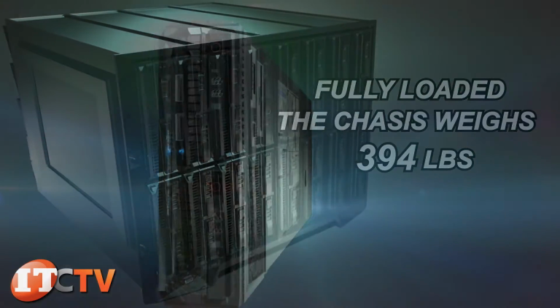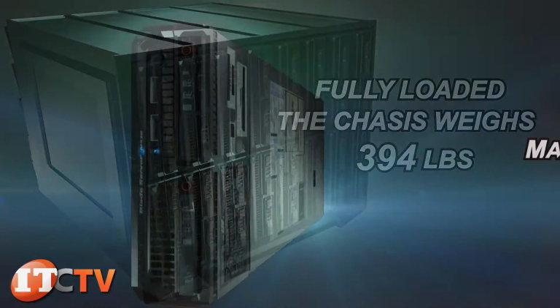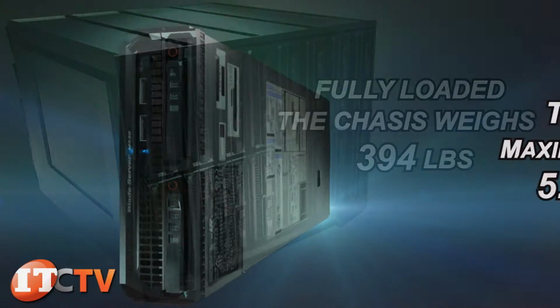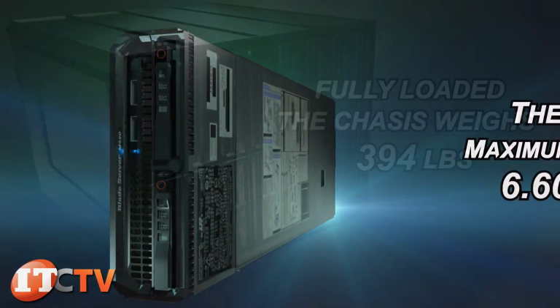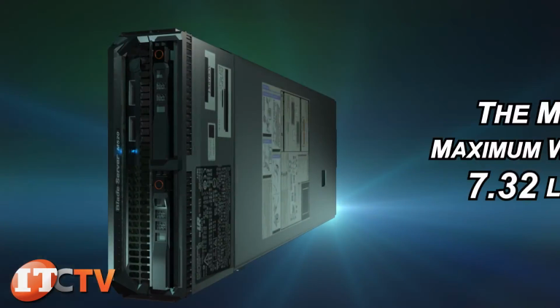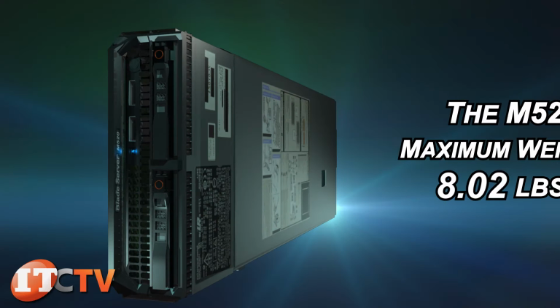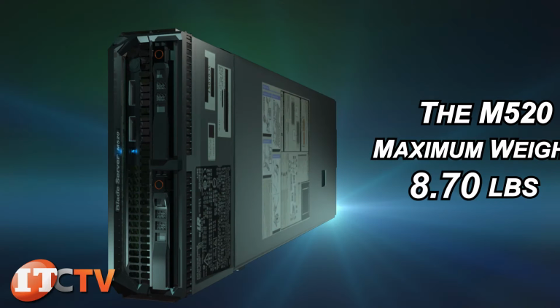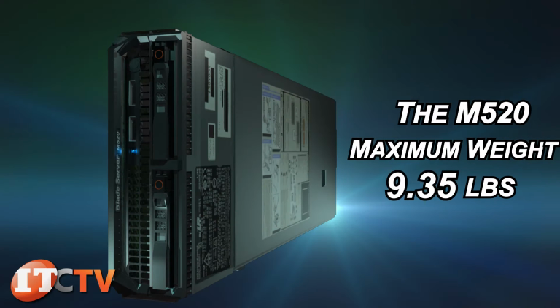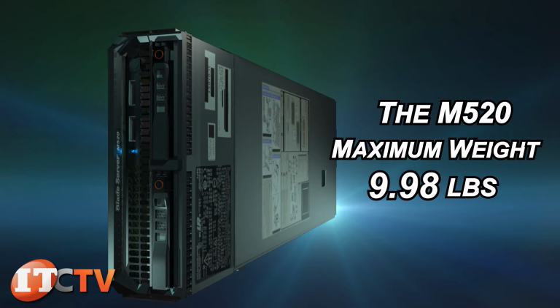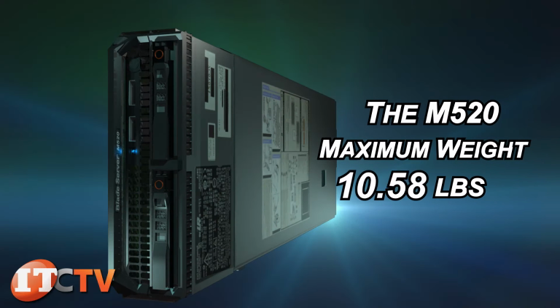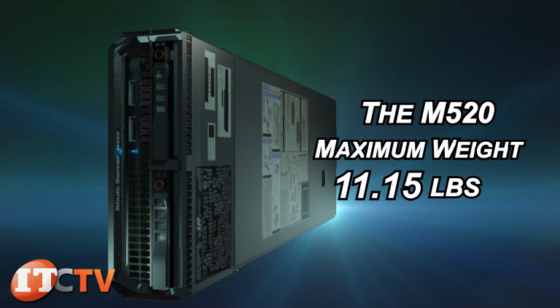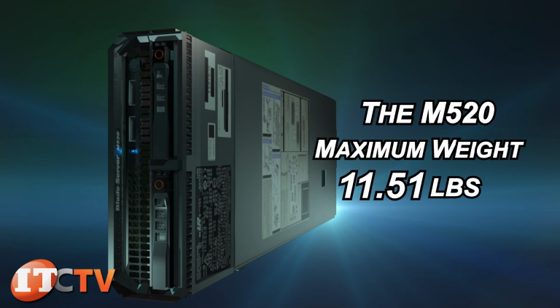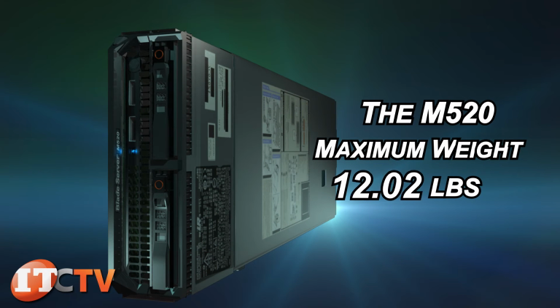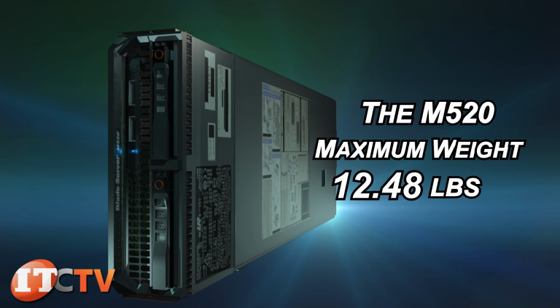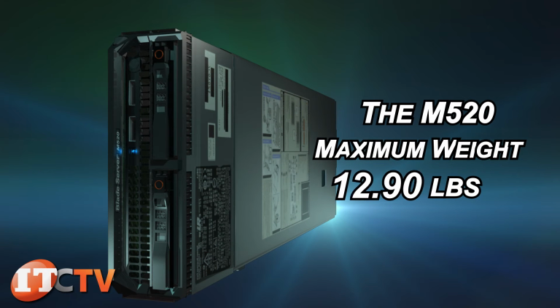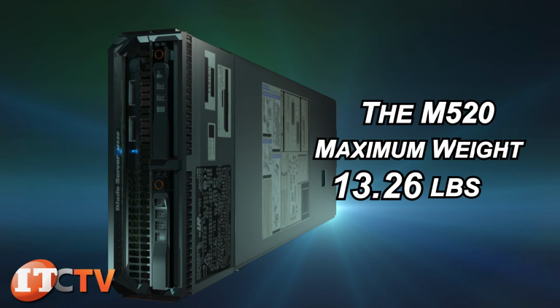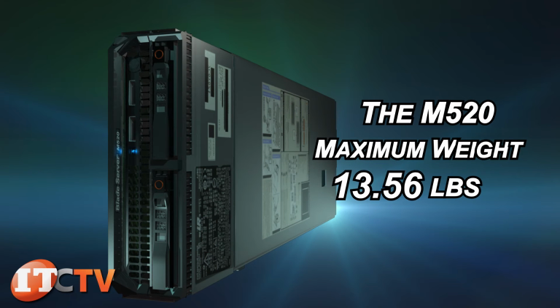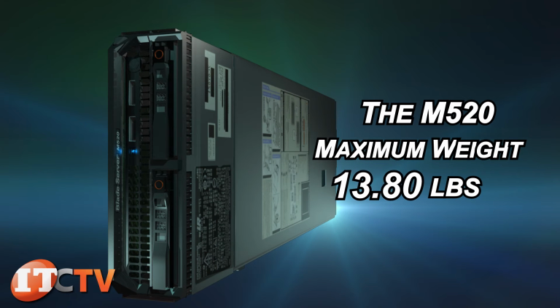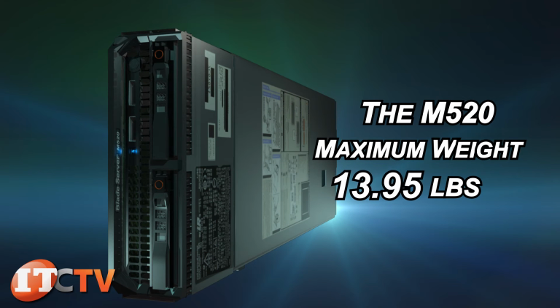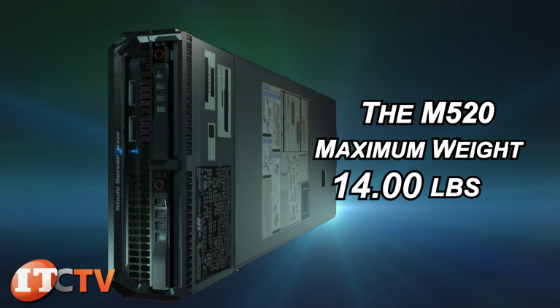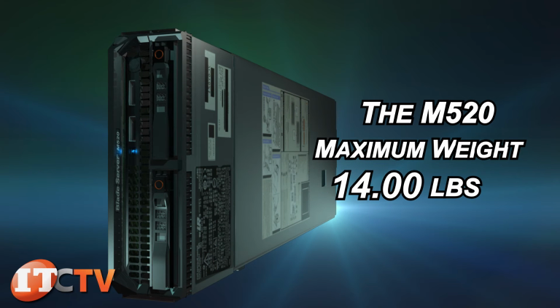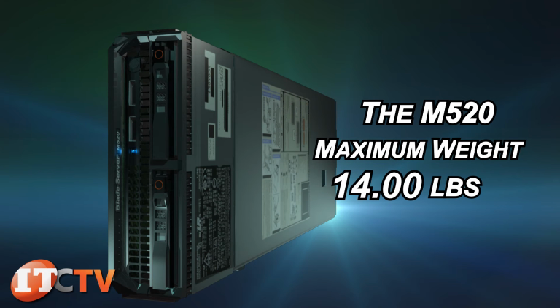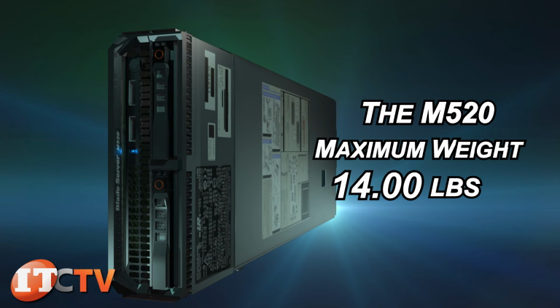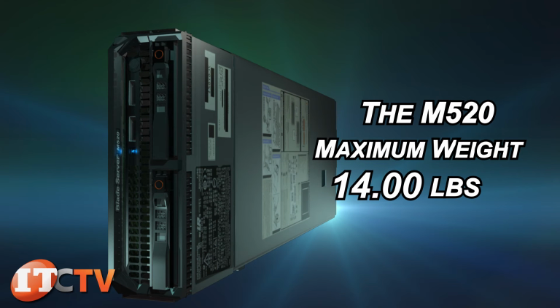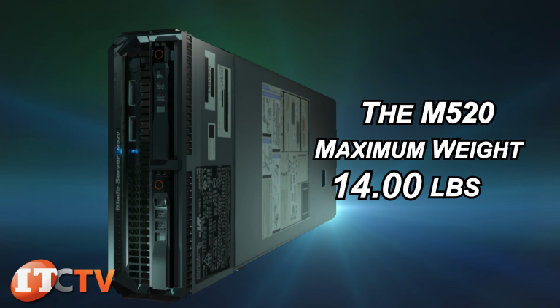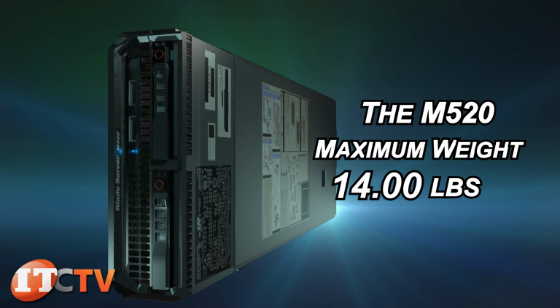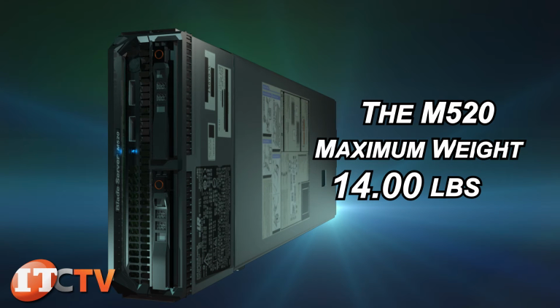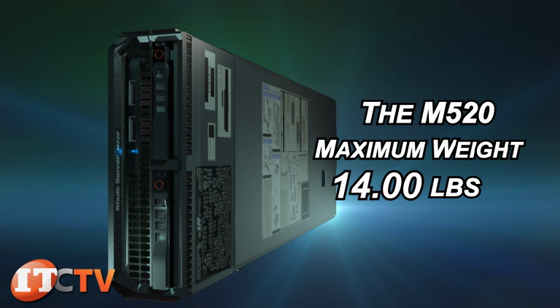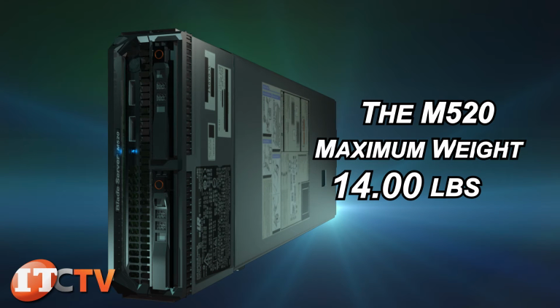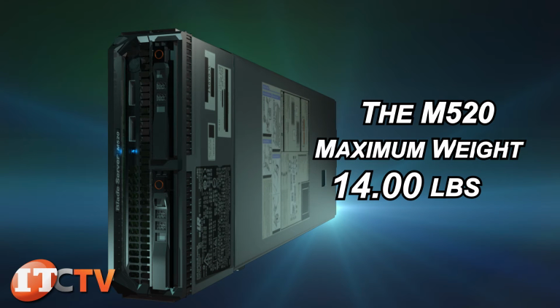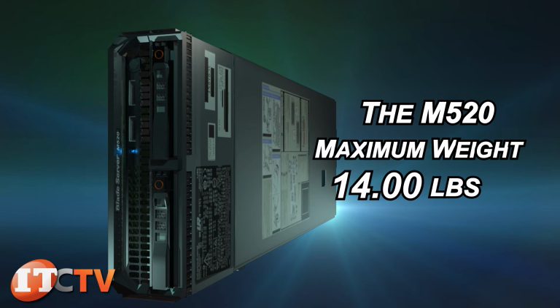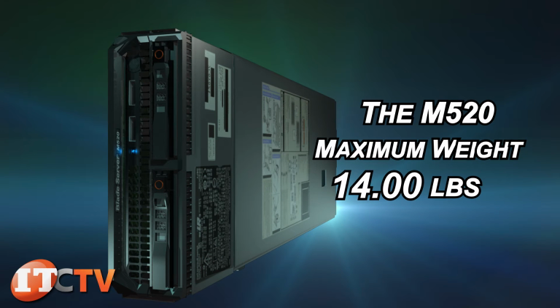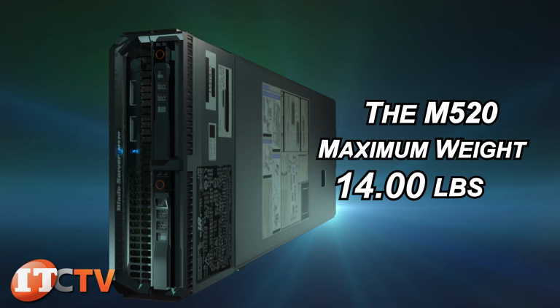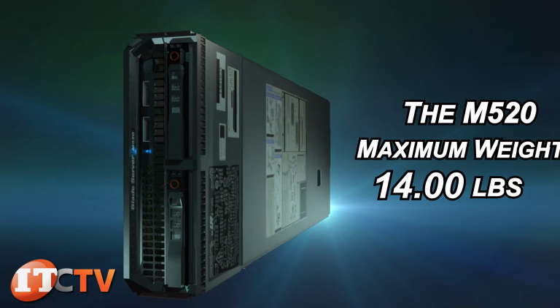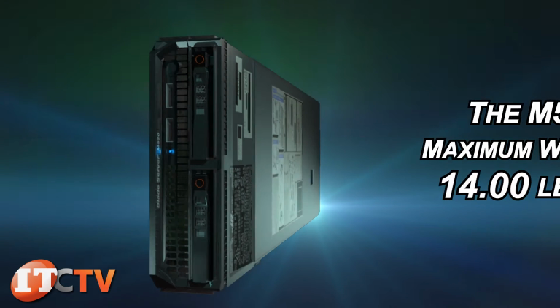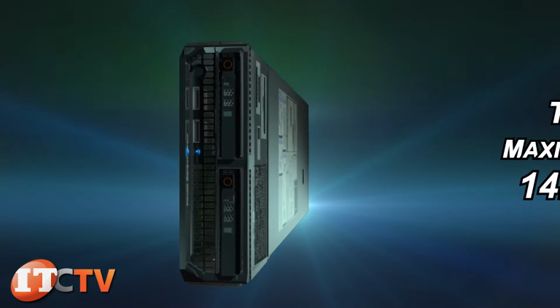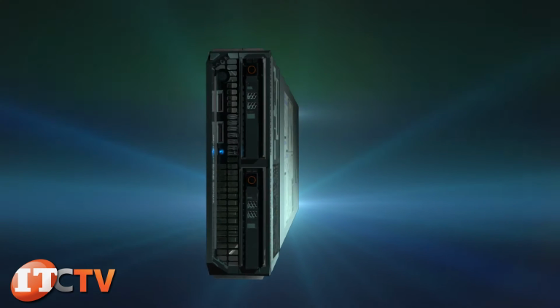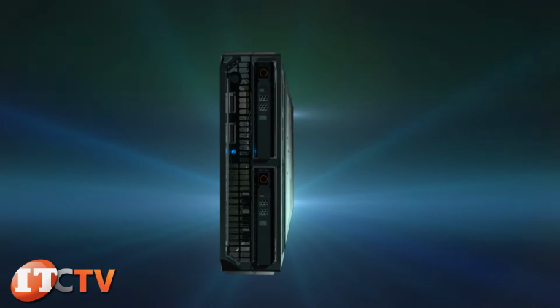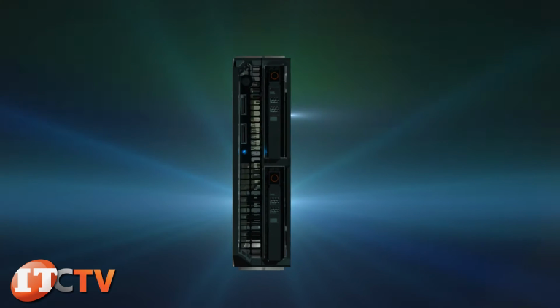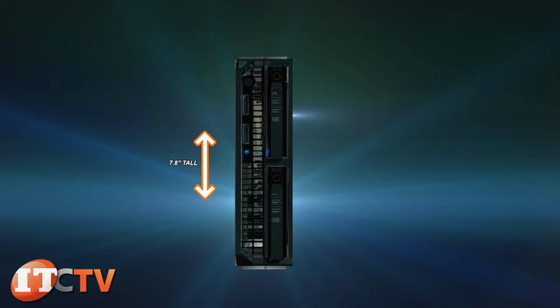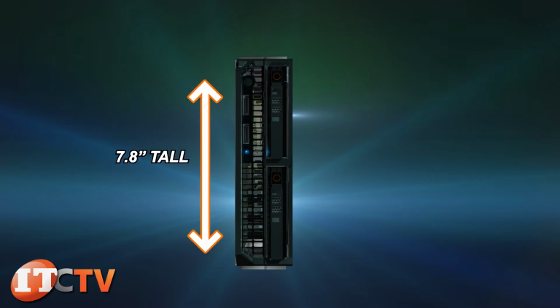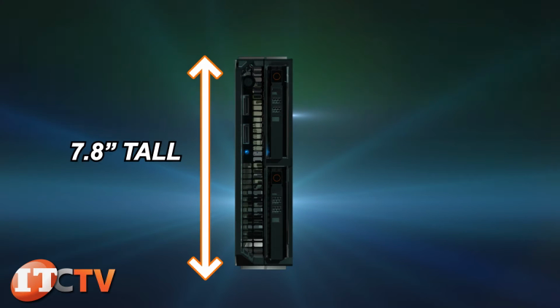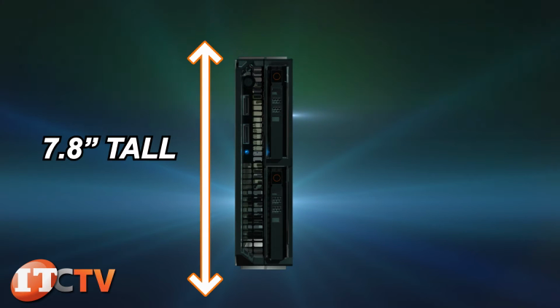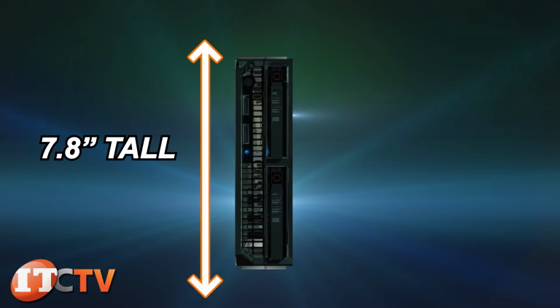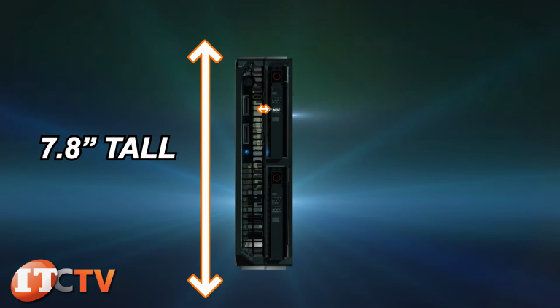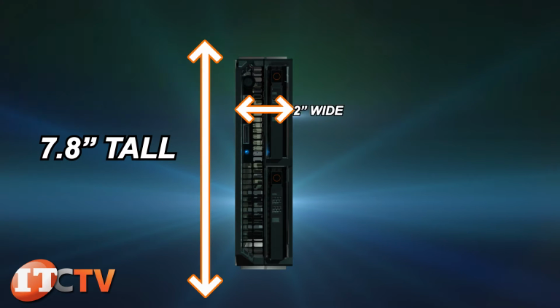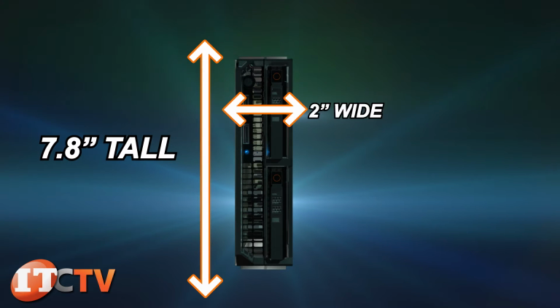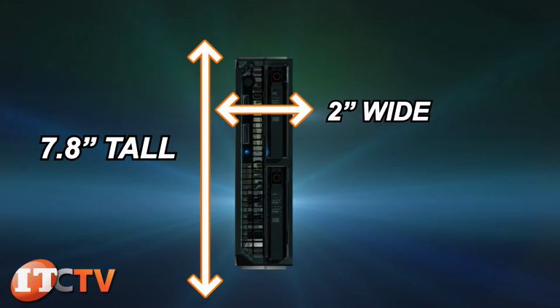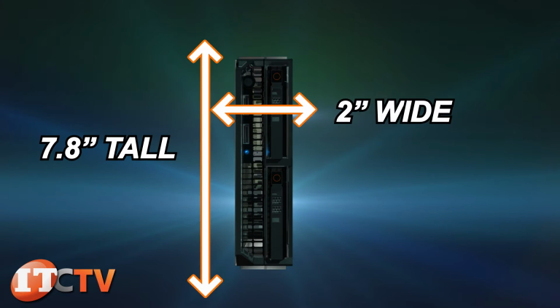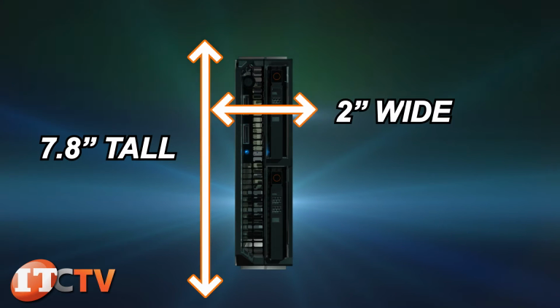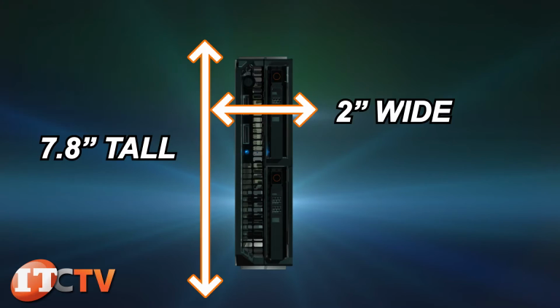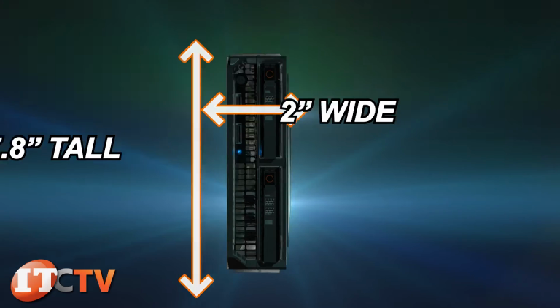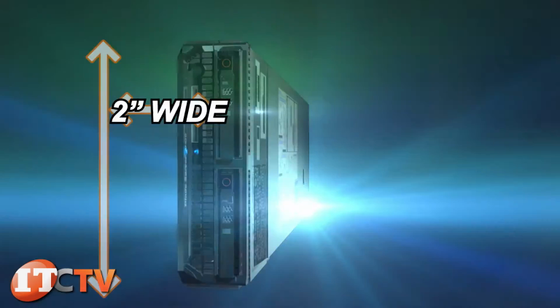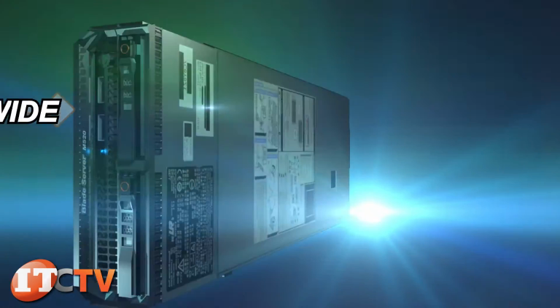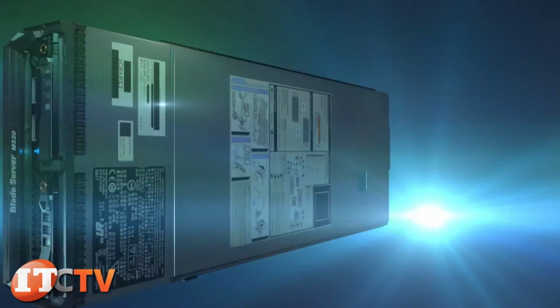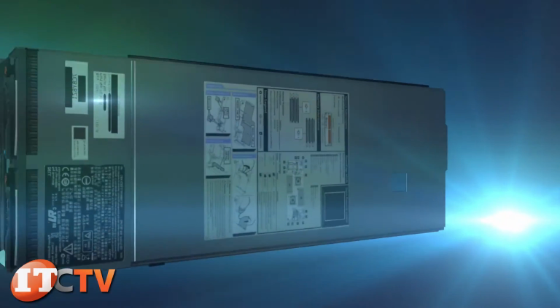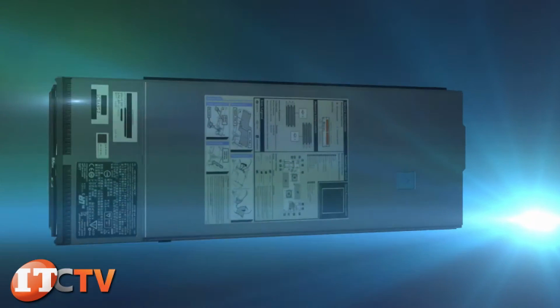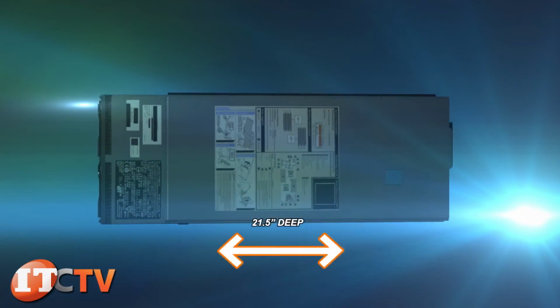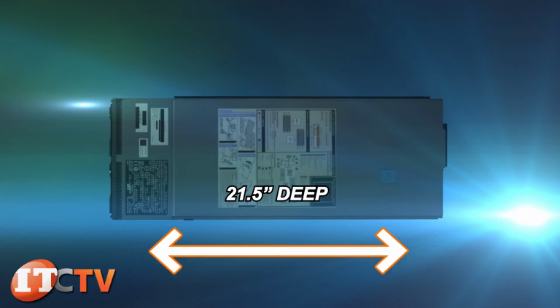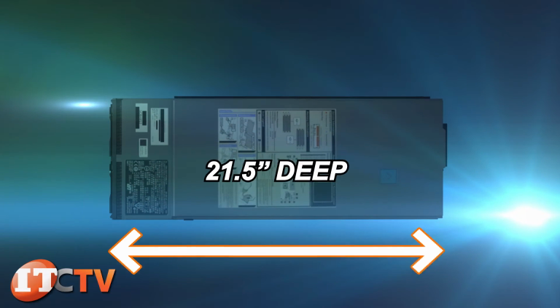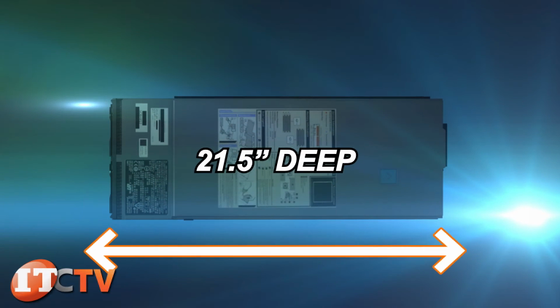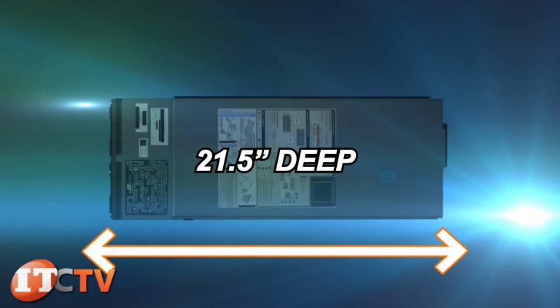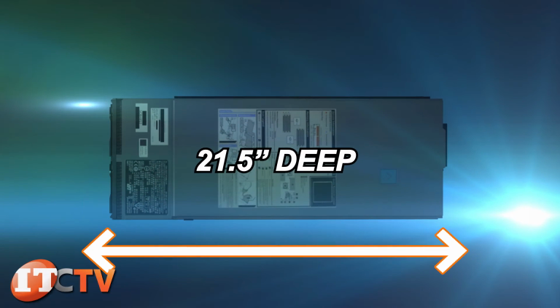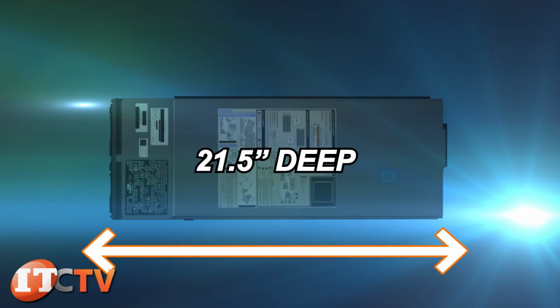The maximum weight of an M520 server is 14 pounds and is 7.8 inches tall, 2 inches wide, and 21.5 inches deep.